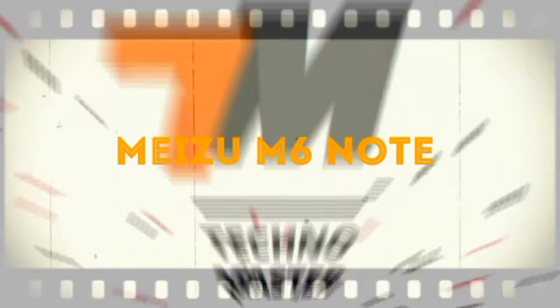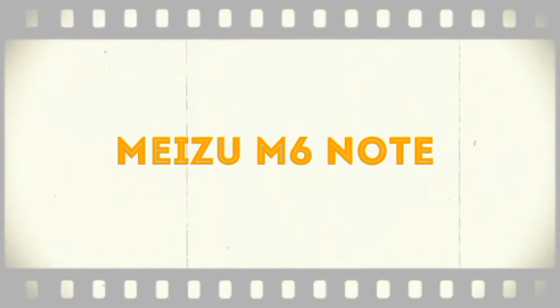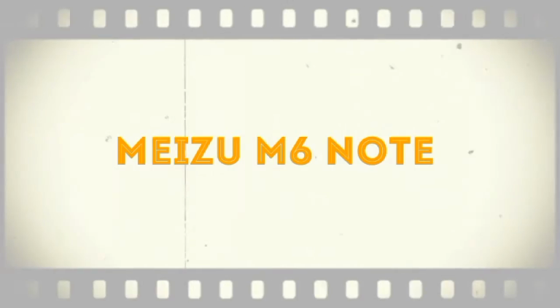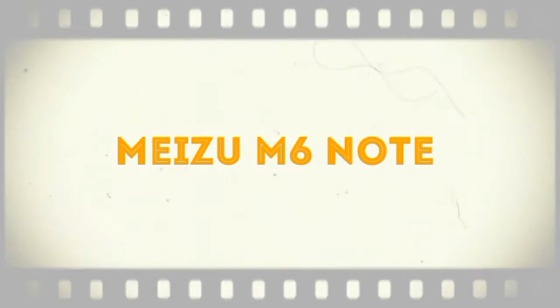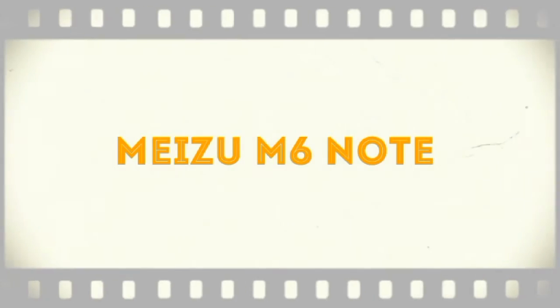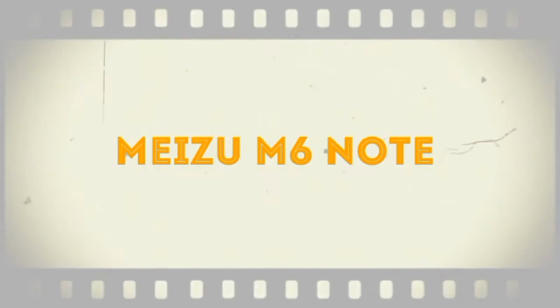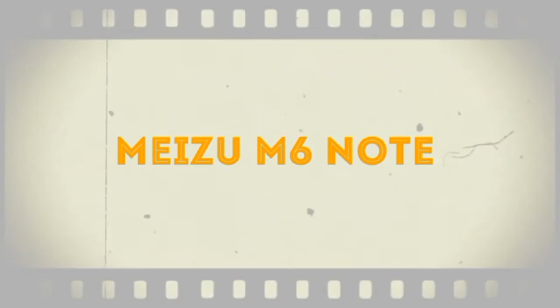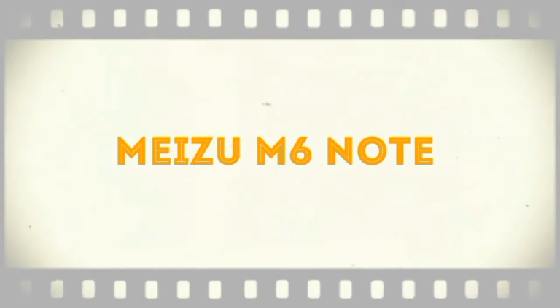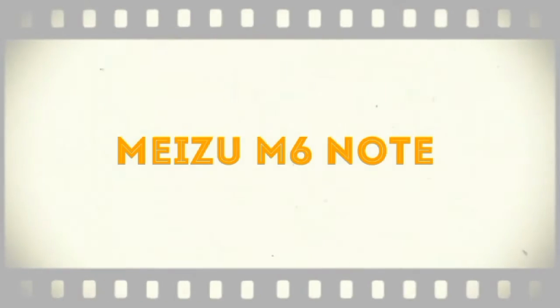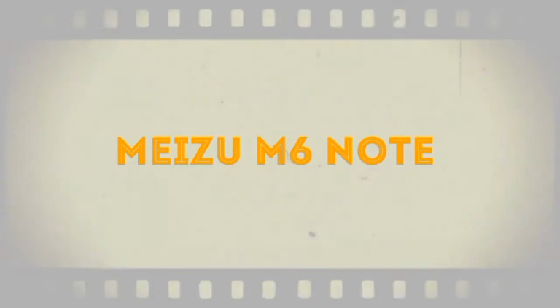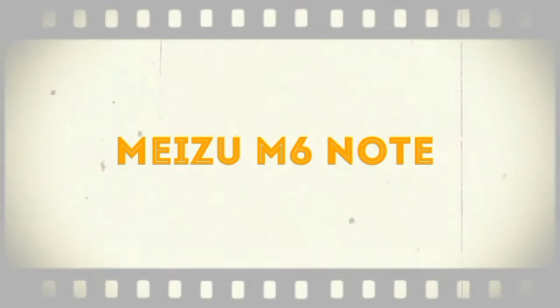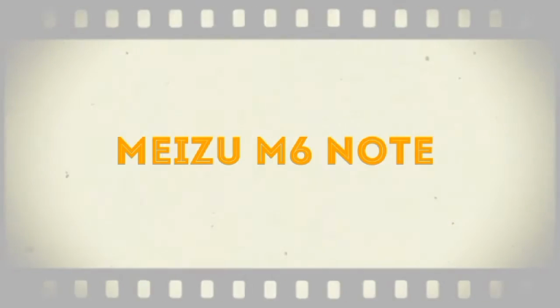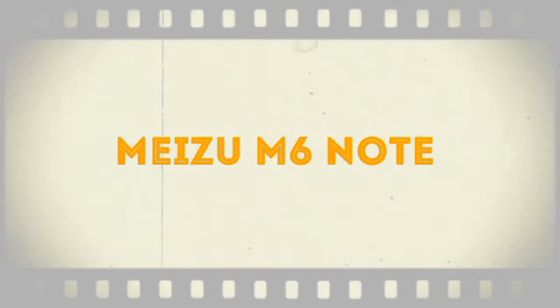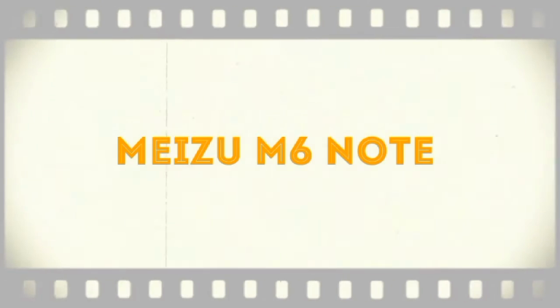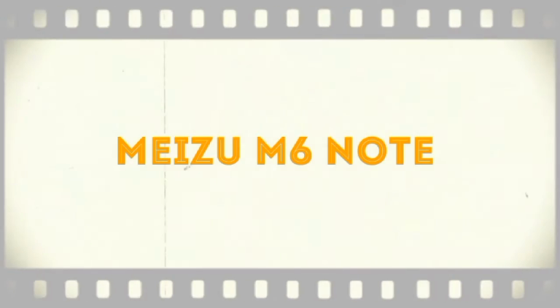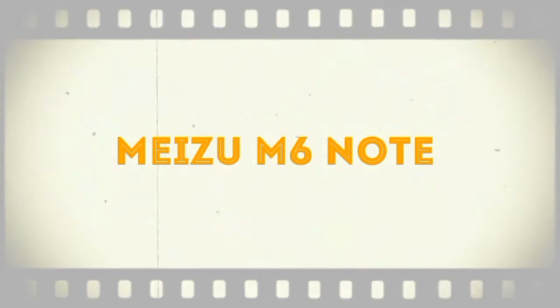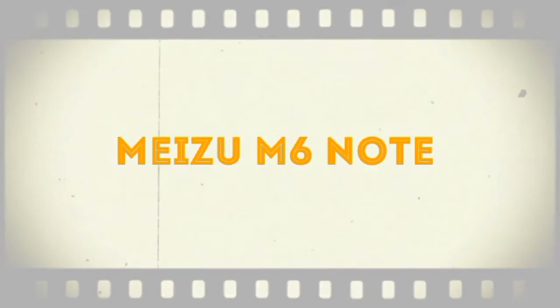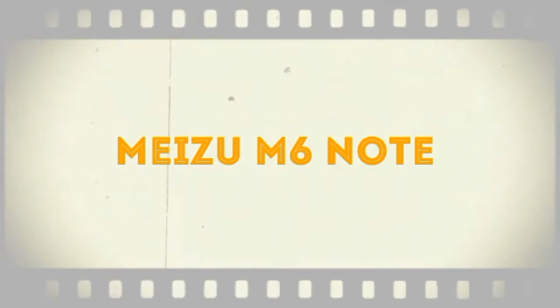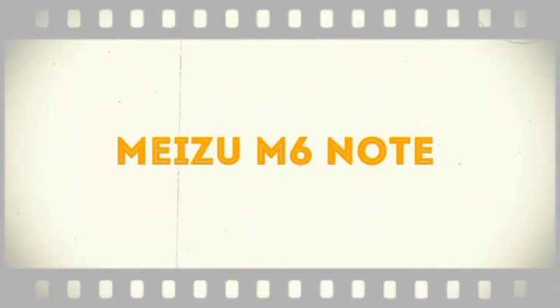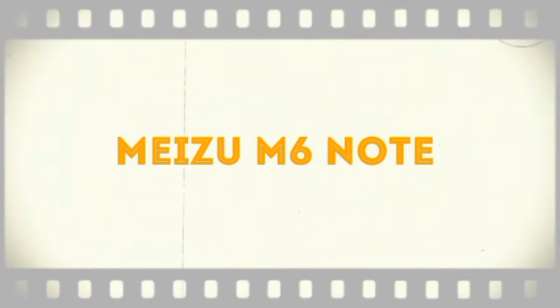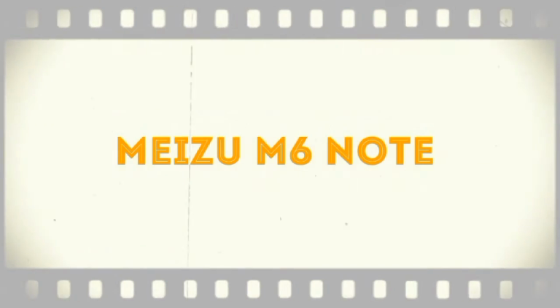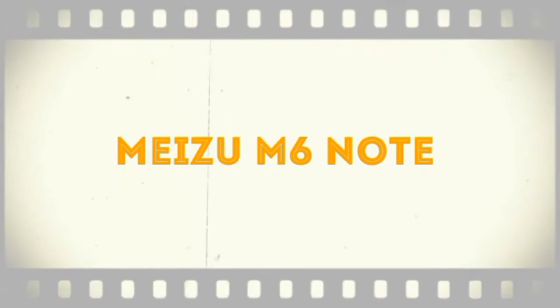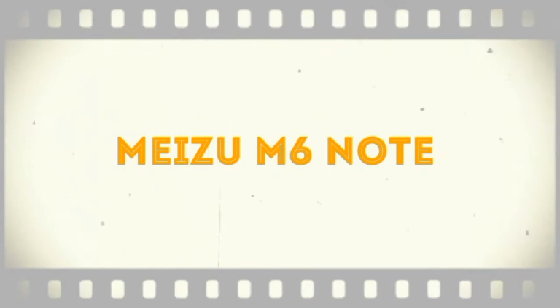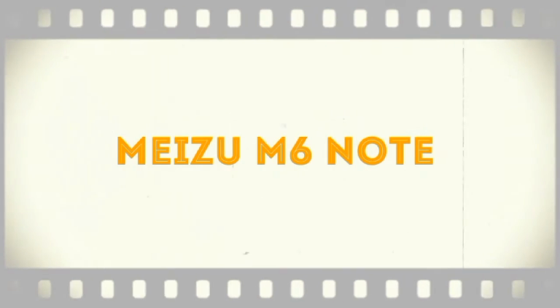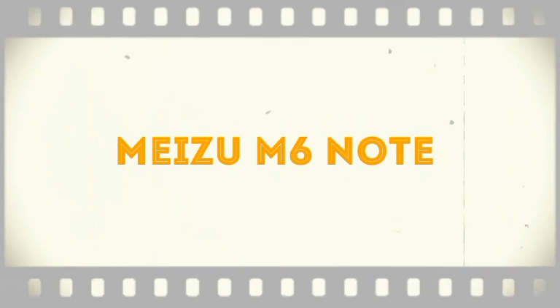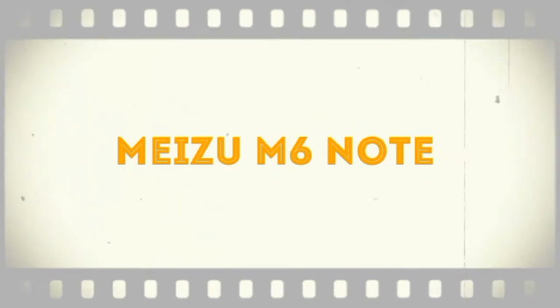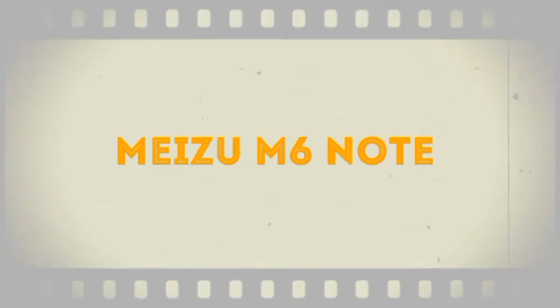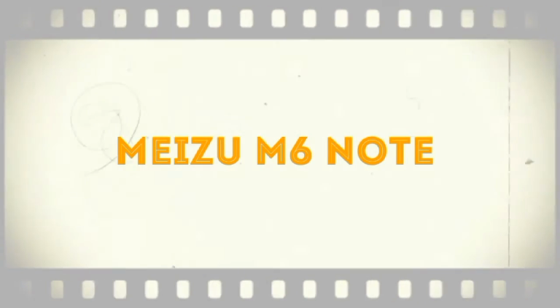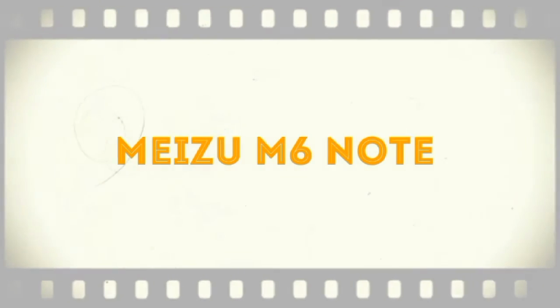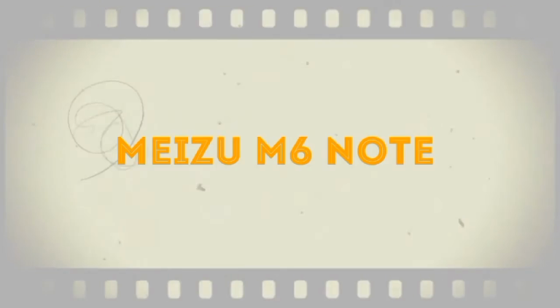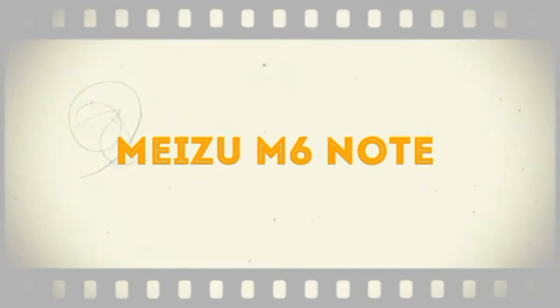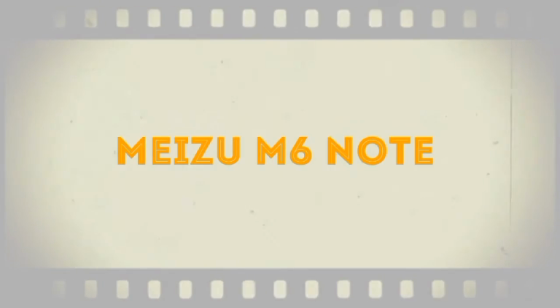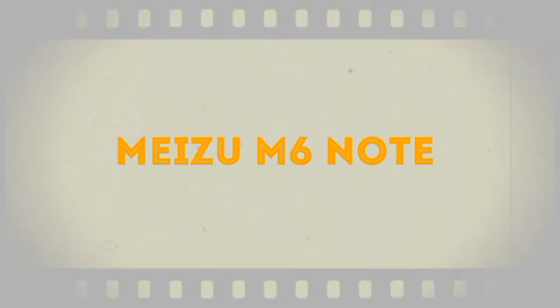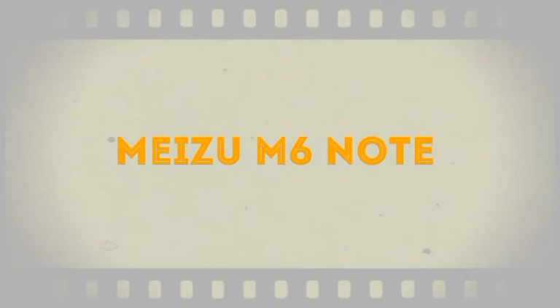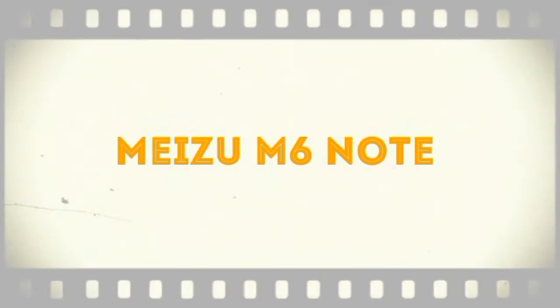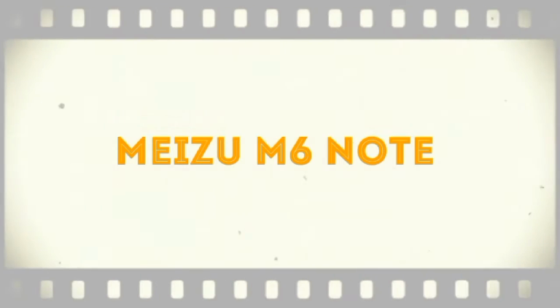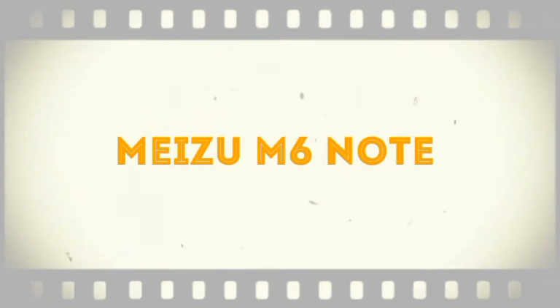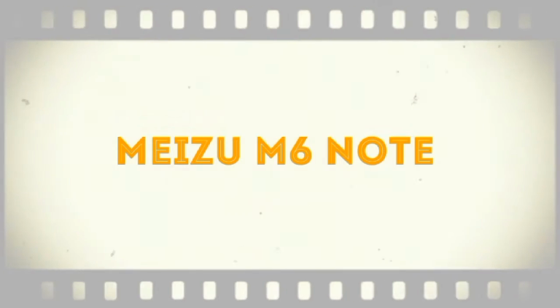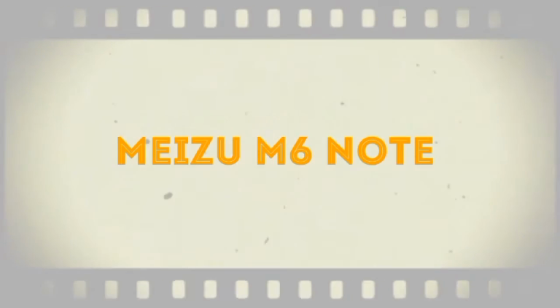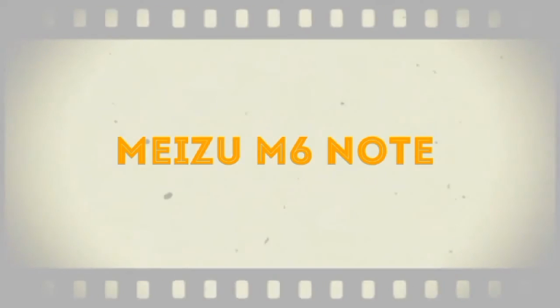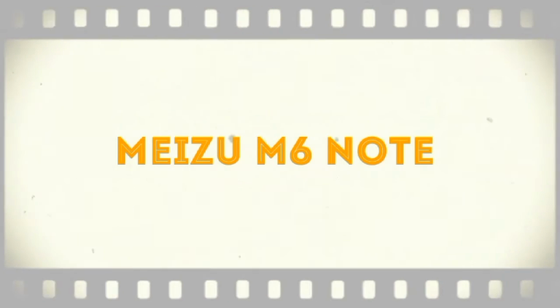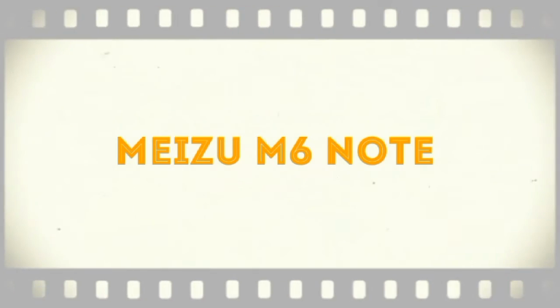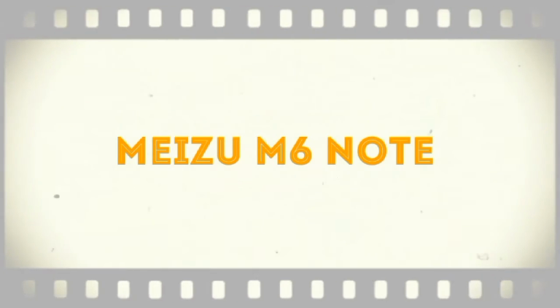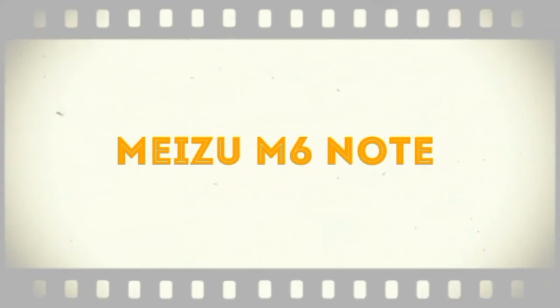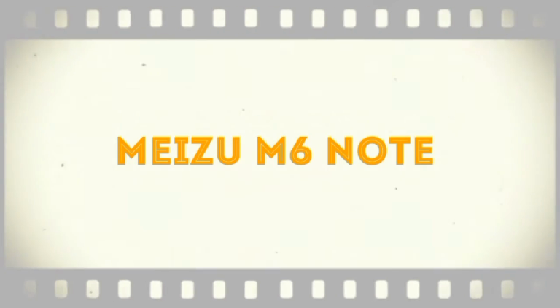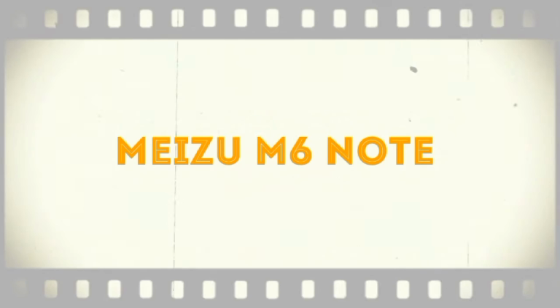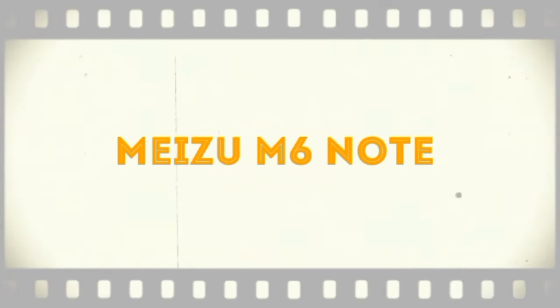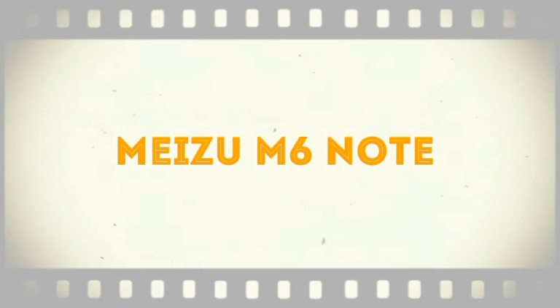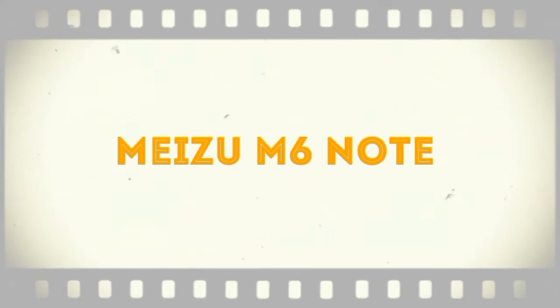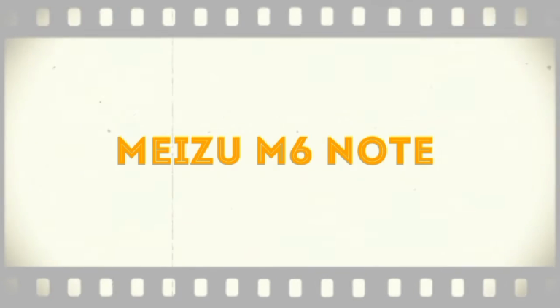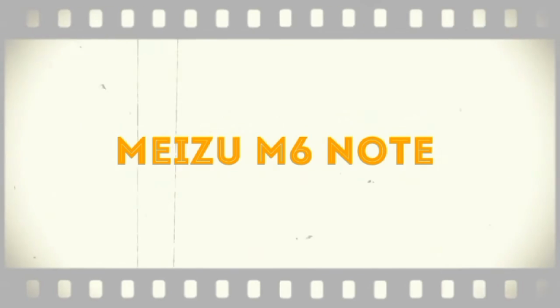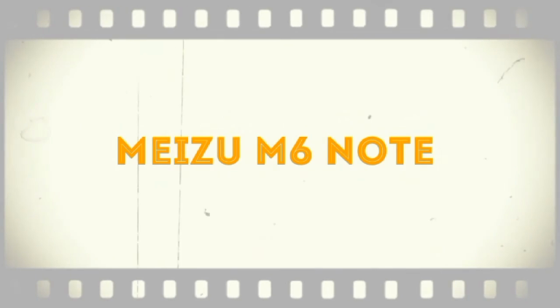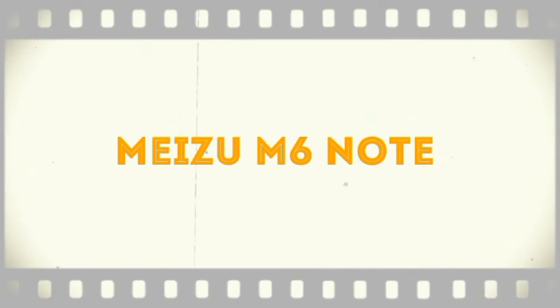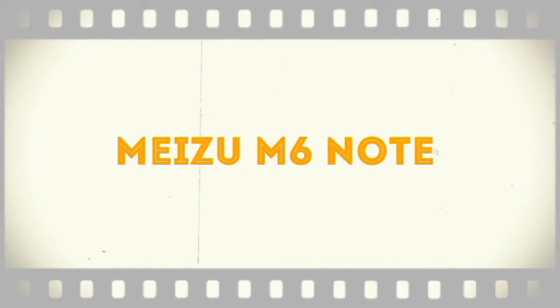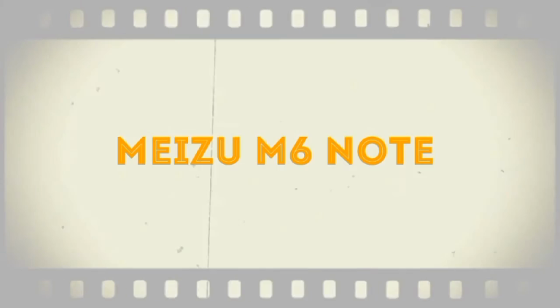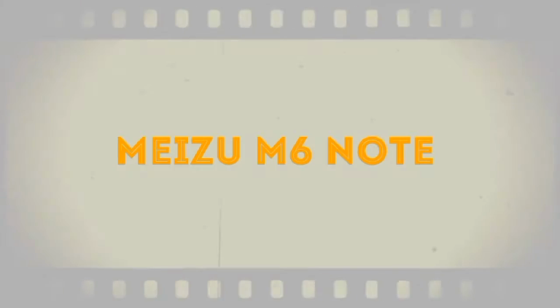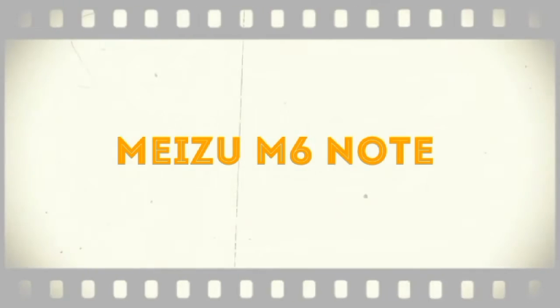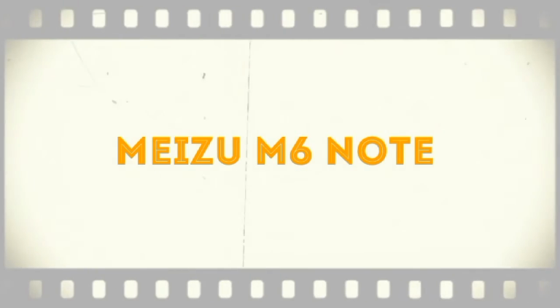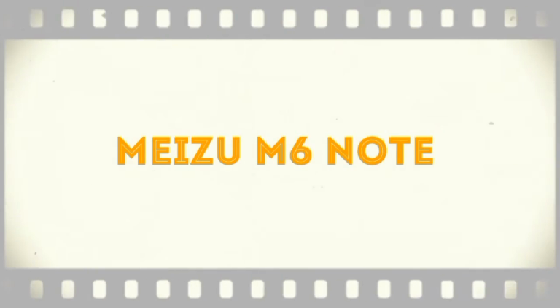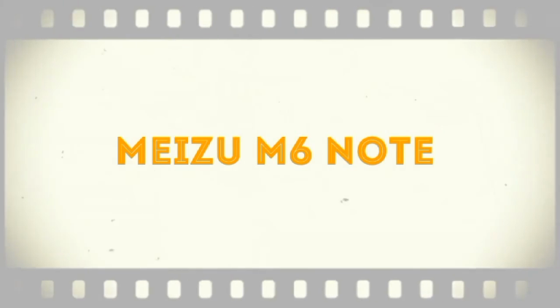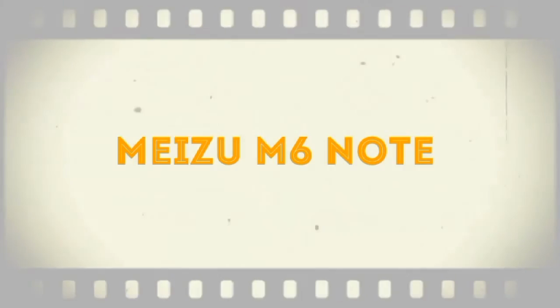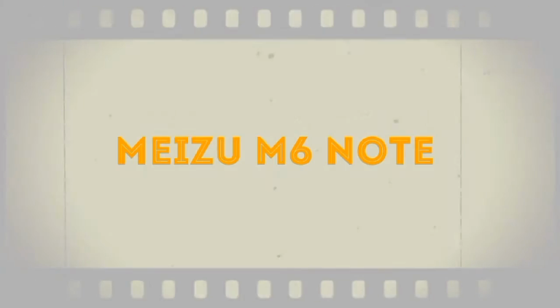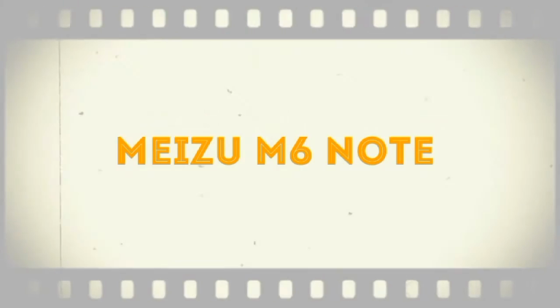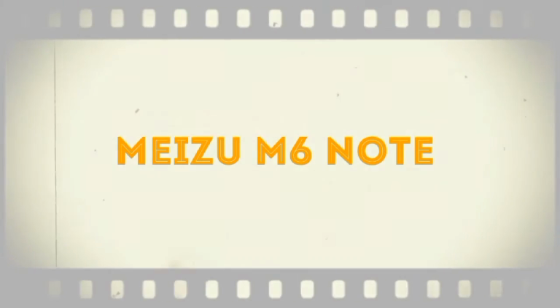Hi guys, this is Pena here from TechnoMaster, and today I am going to tell you the Meizu M6 Note leaked specifications. So let's get started.